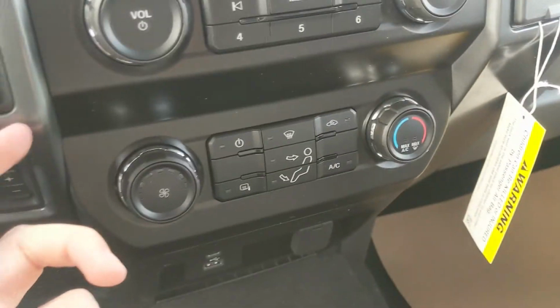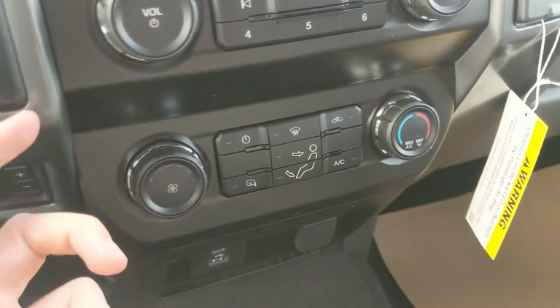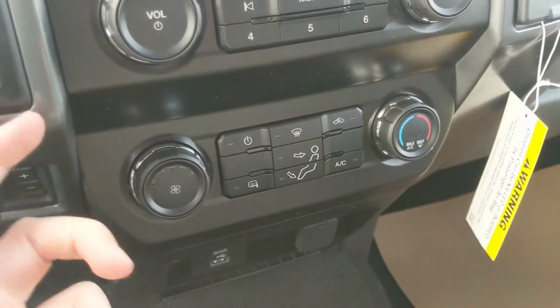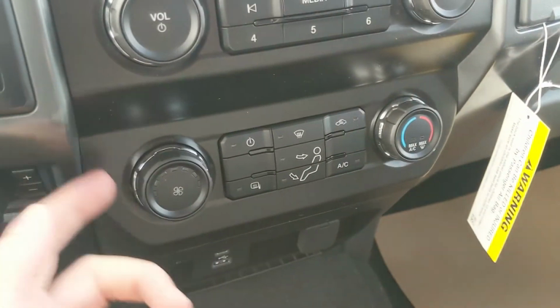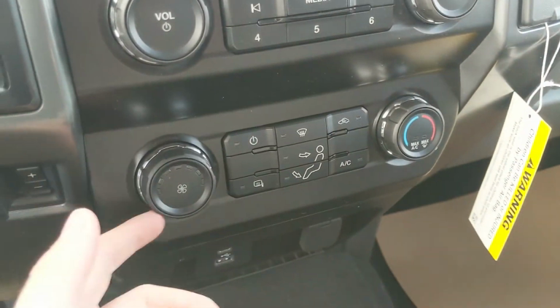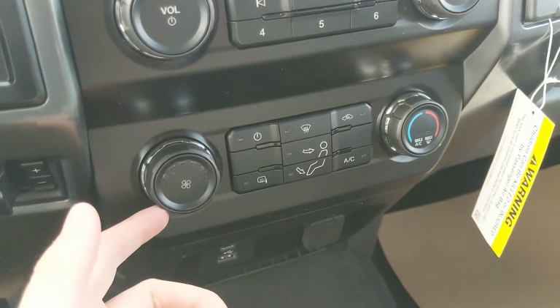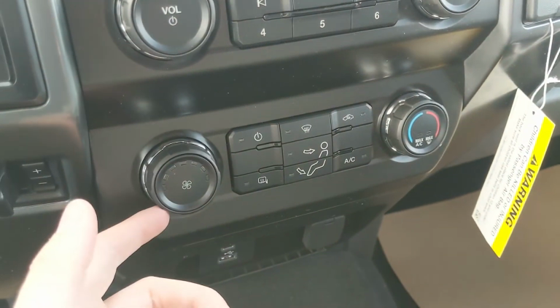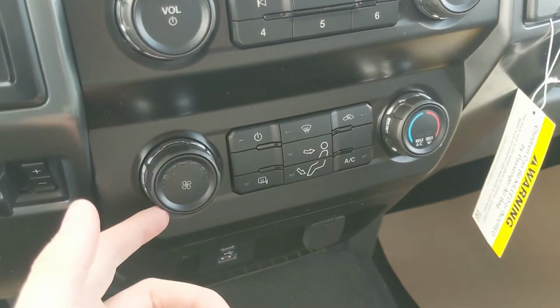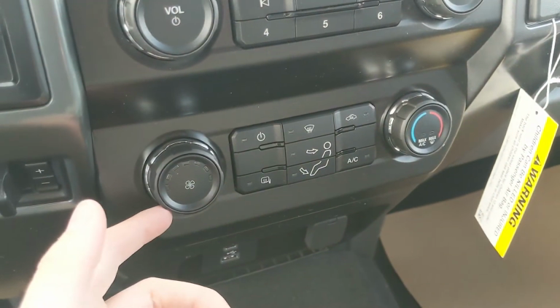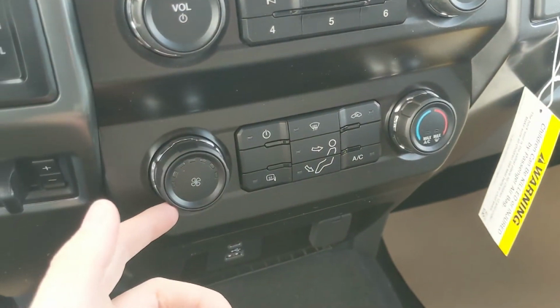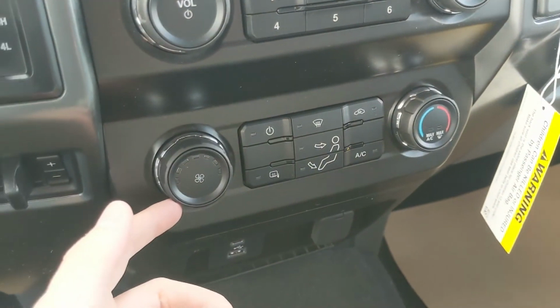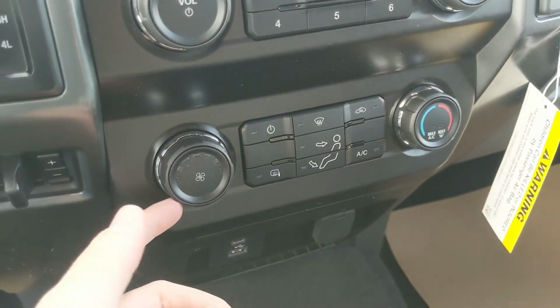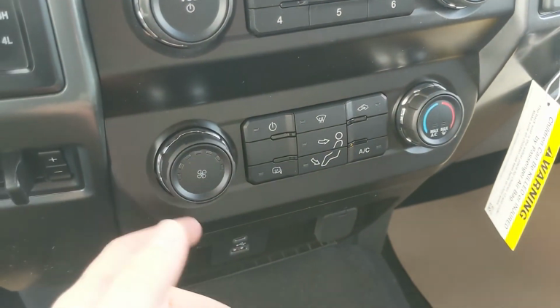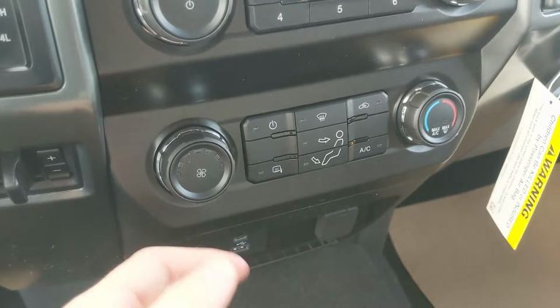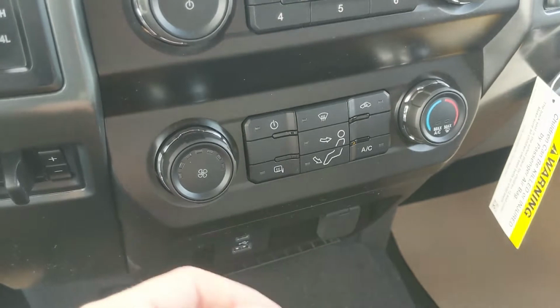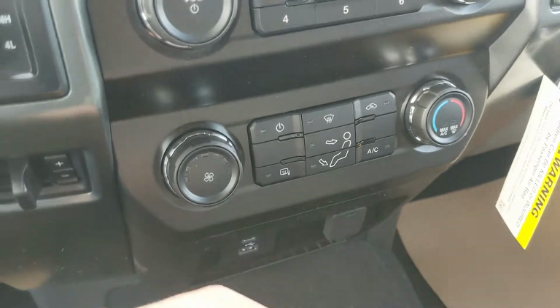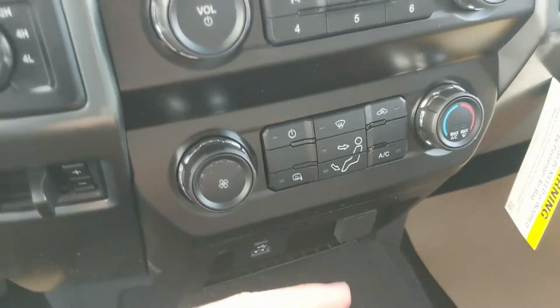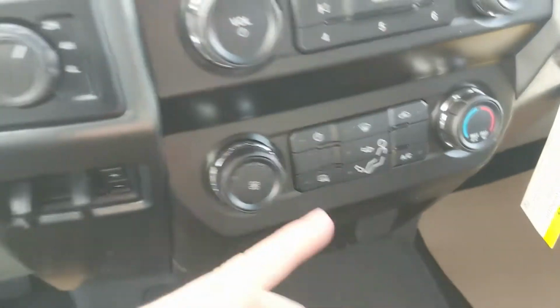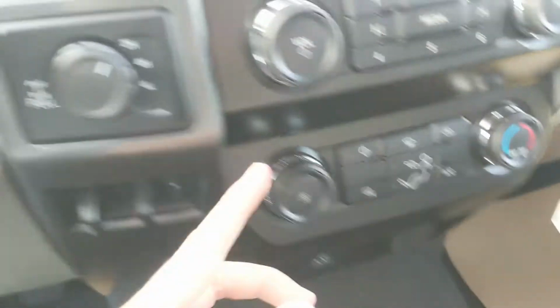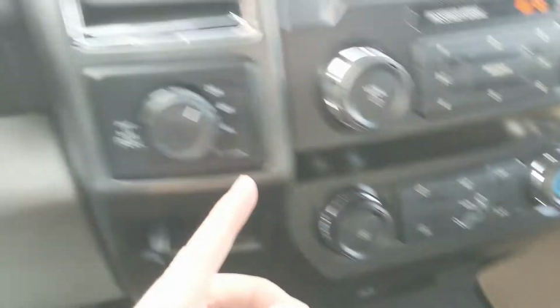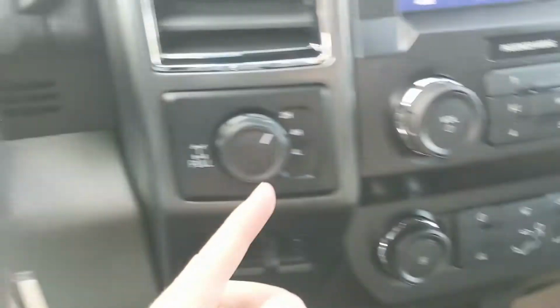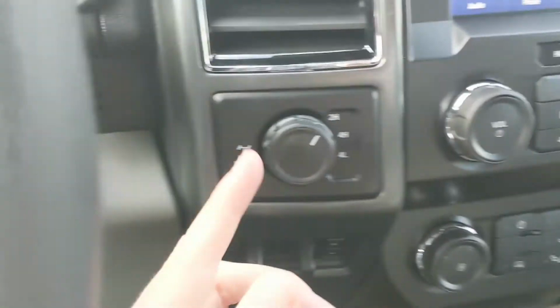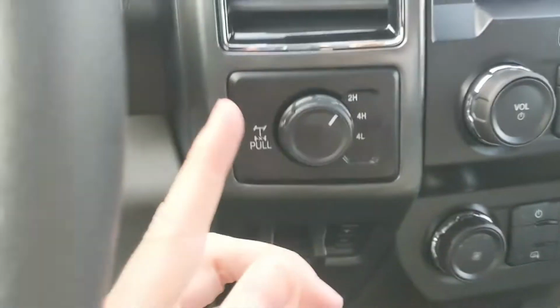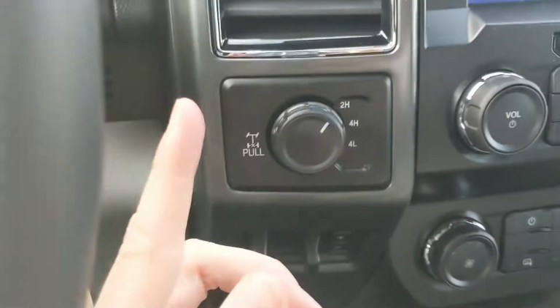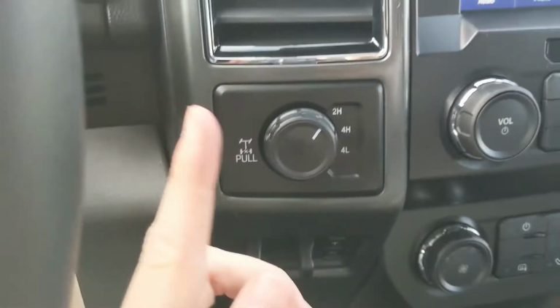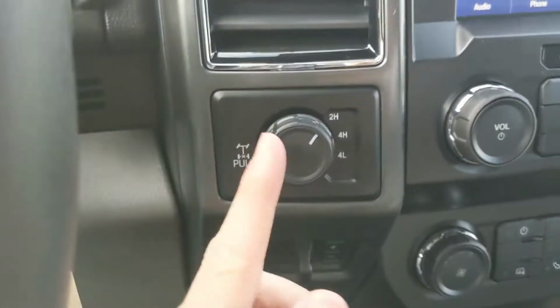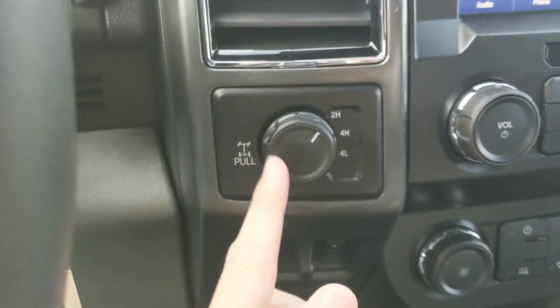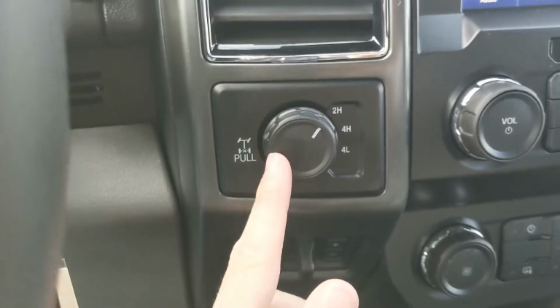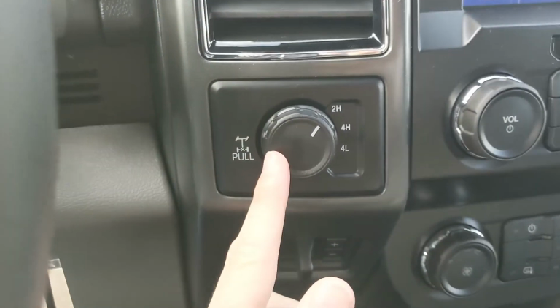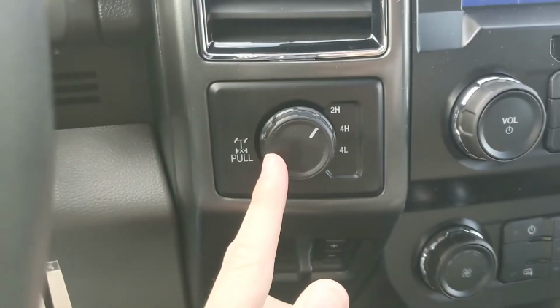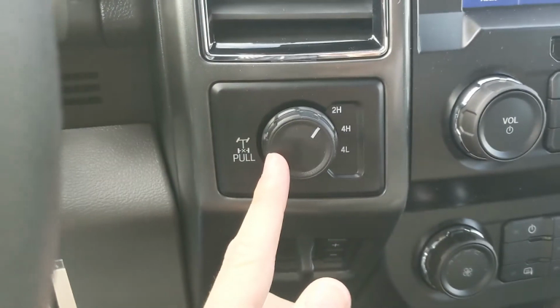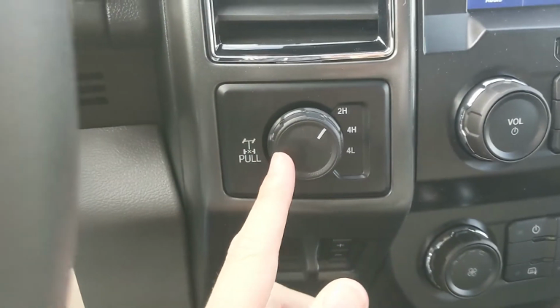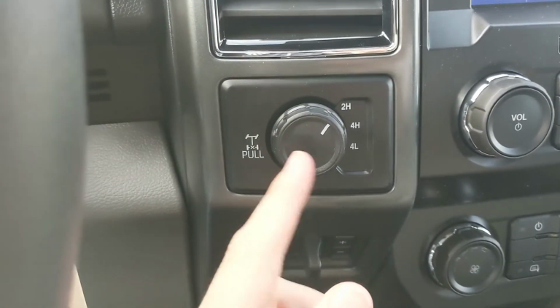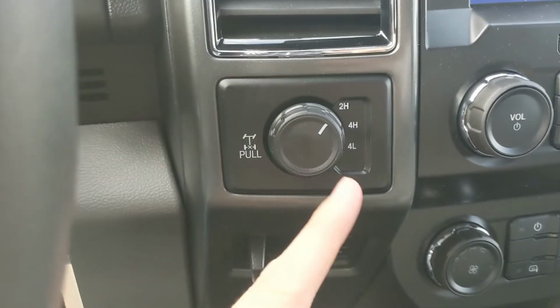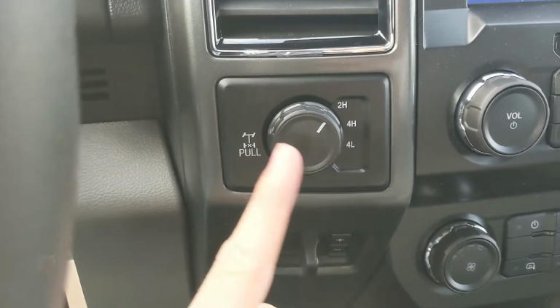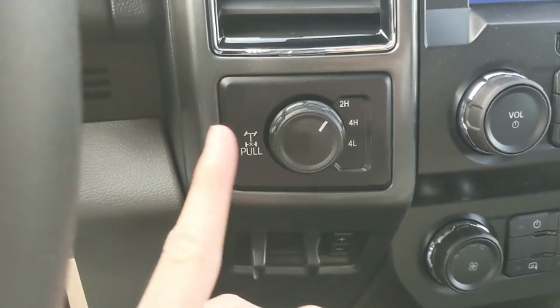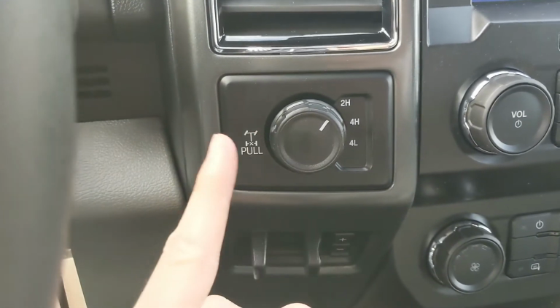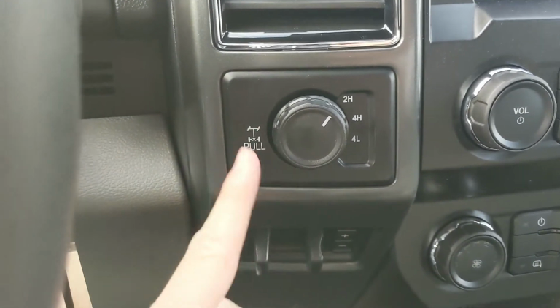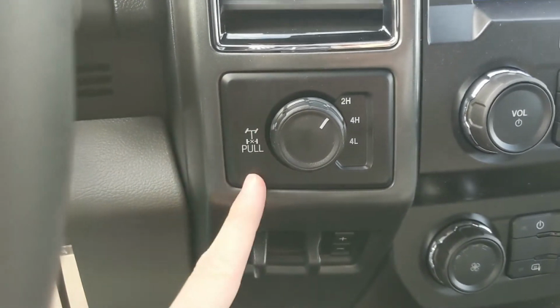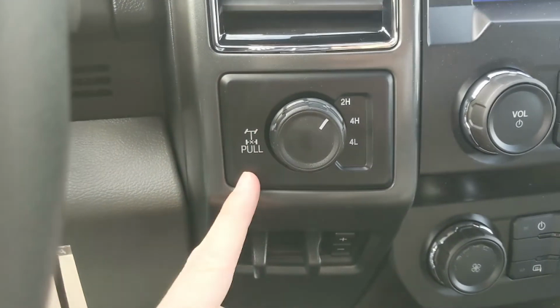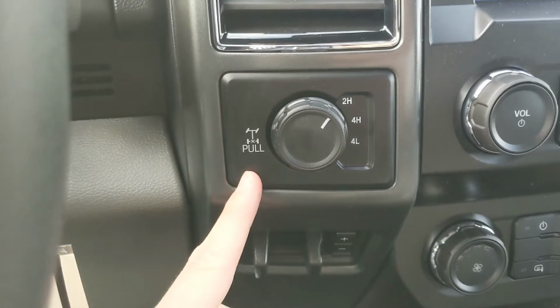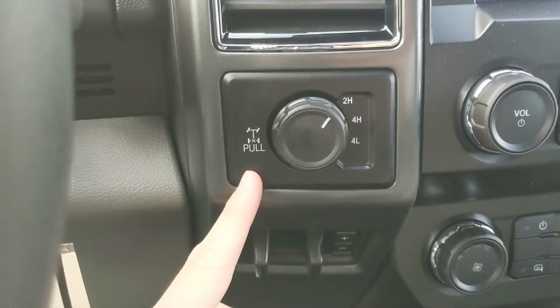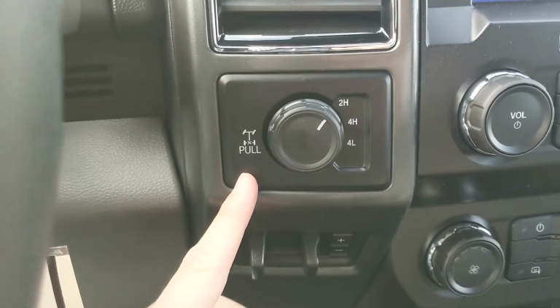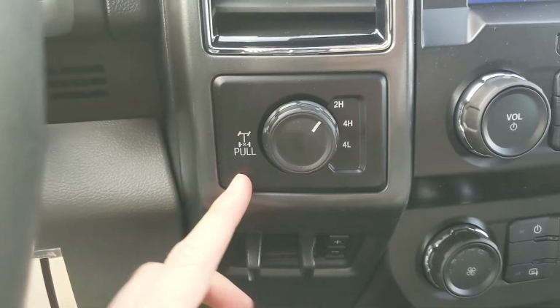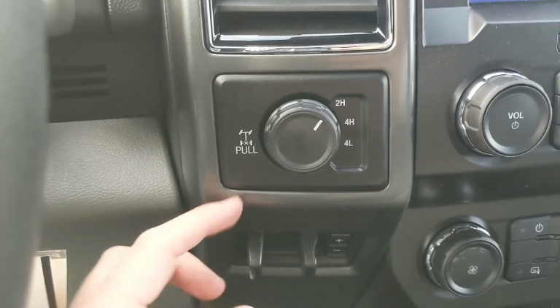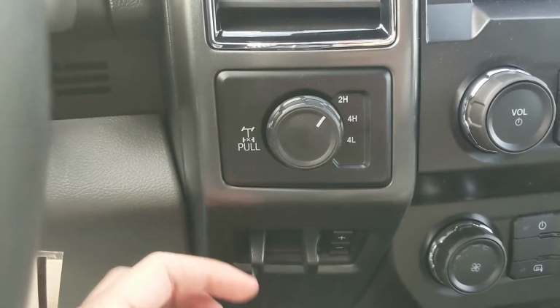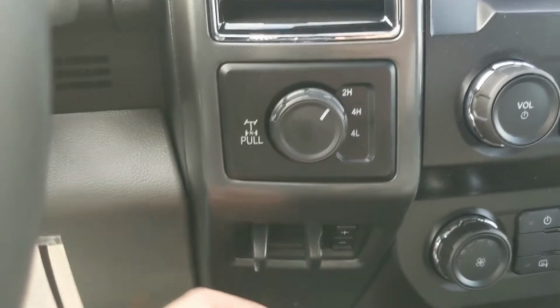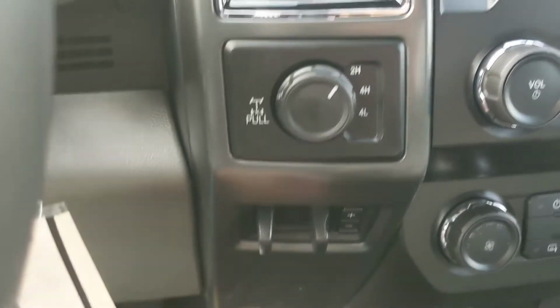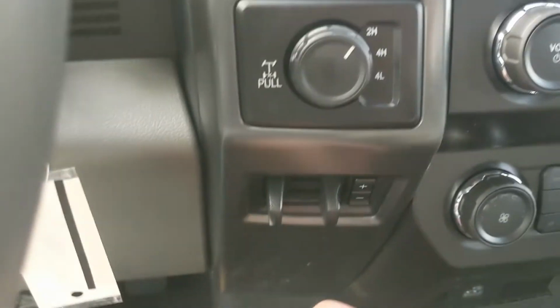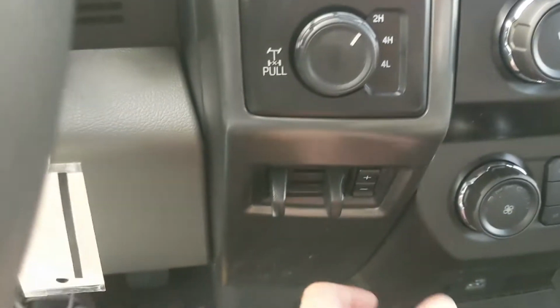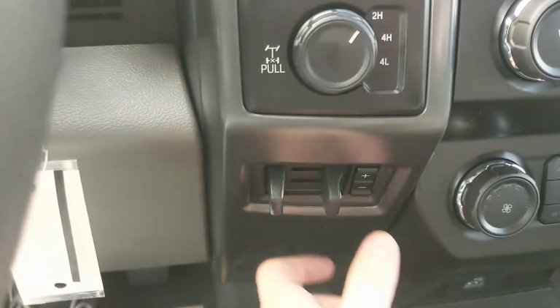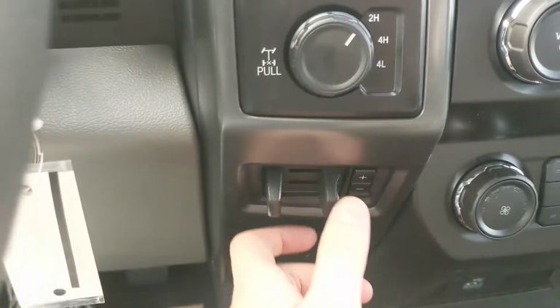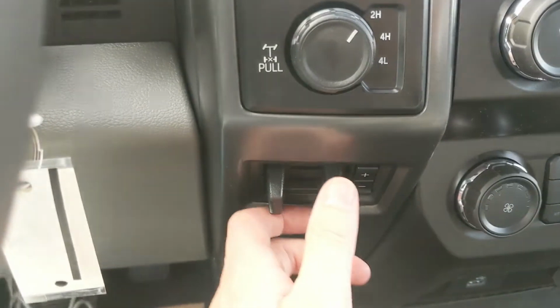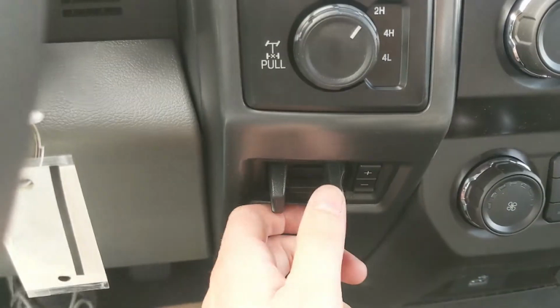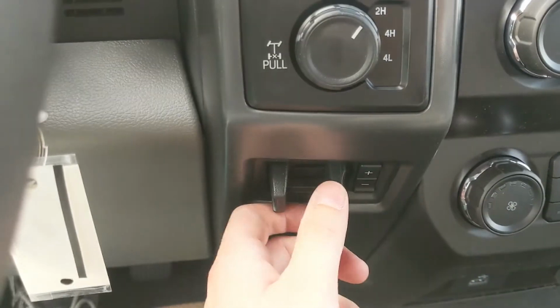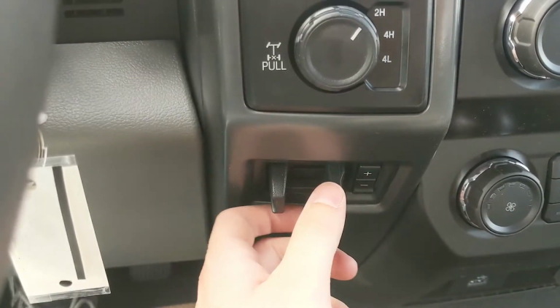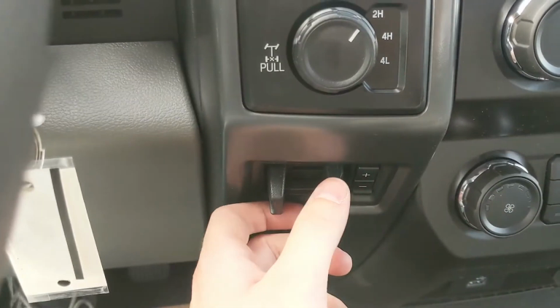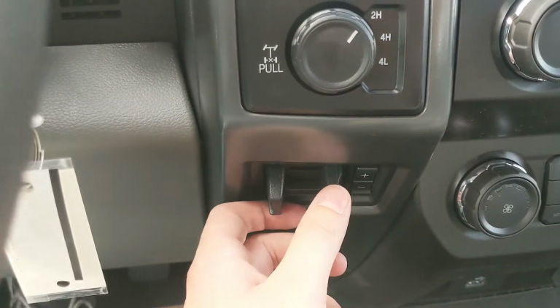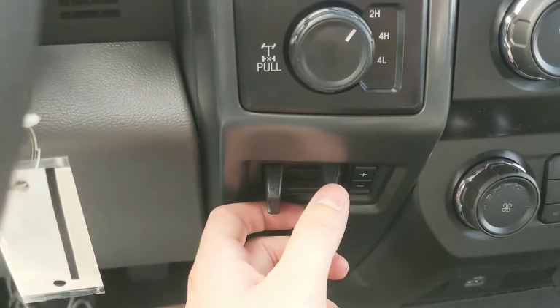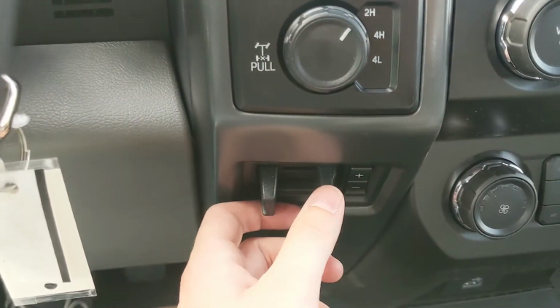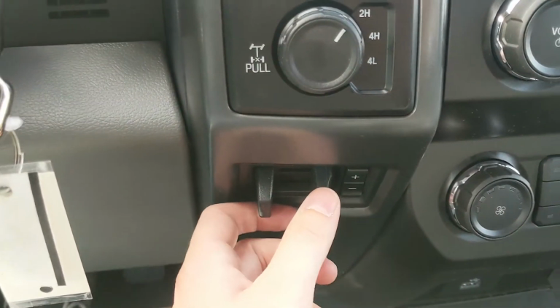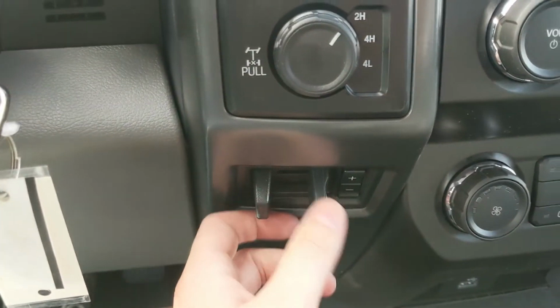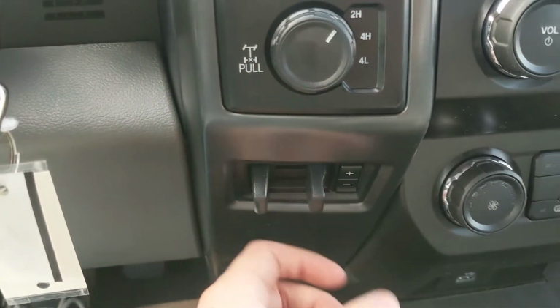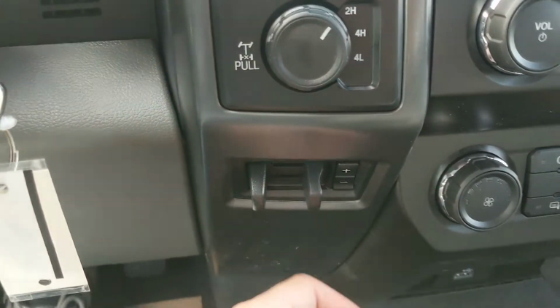Moving down, you have your media controls and then your climate controls. To the left you have your 4x4 controls with a locking rear differential and trailer brake controller.